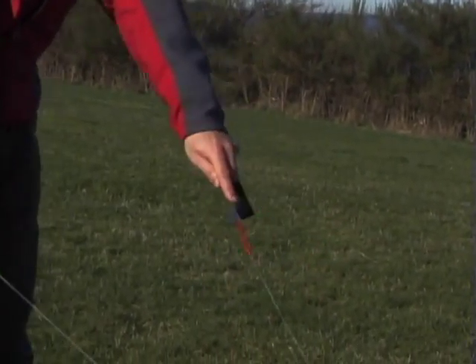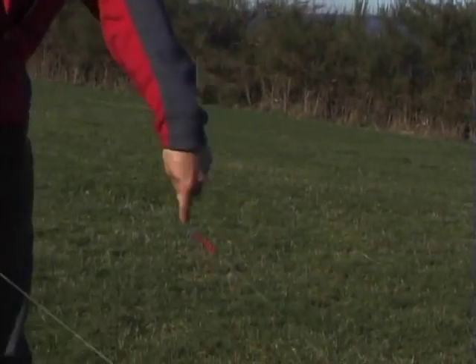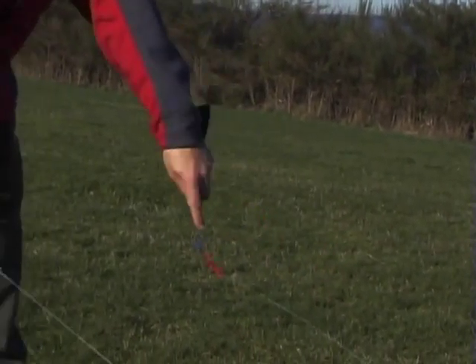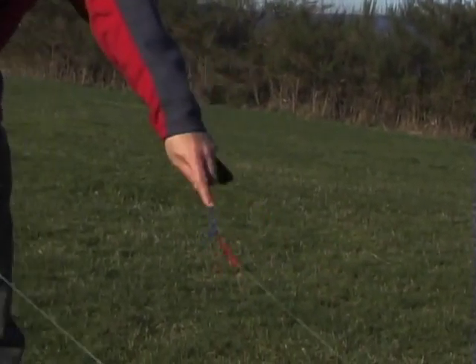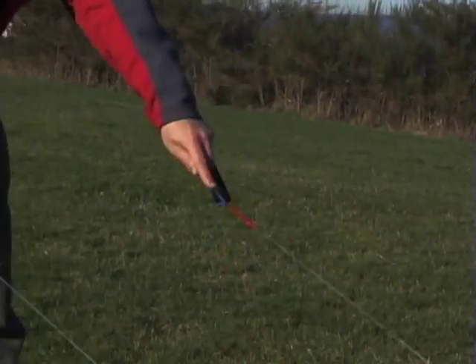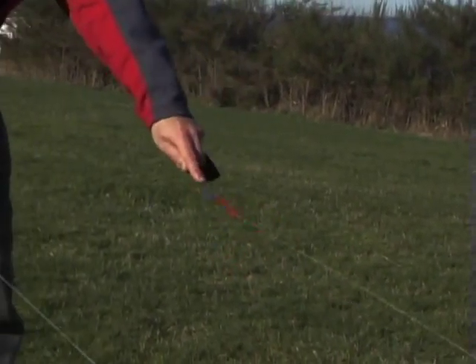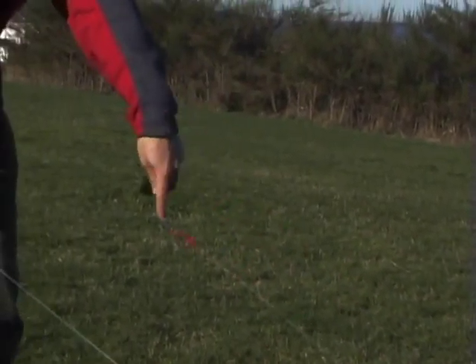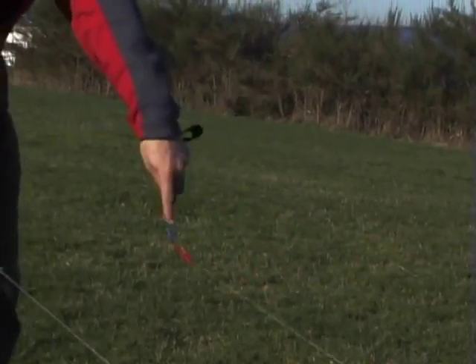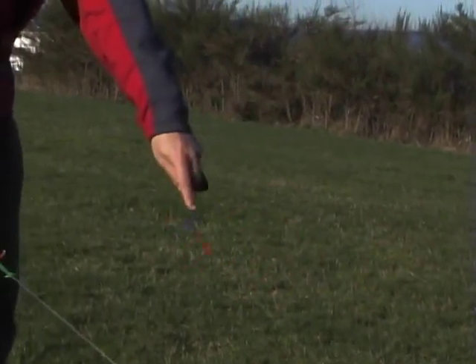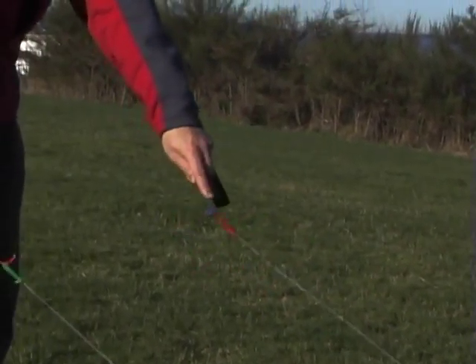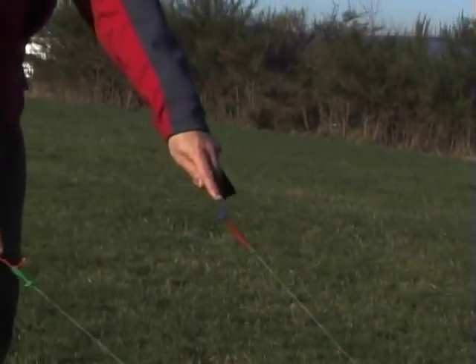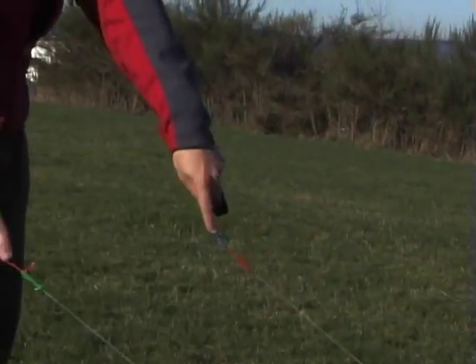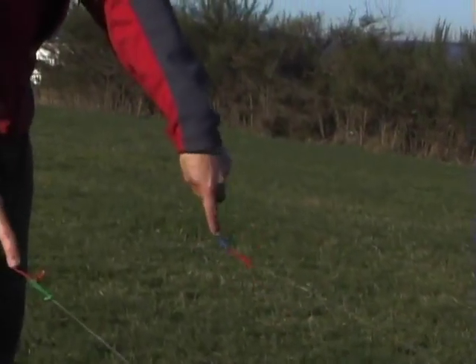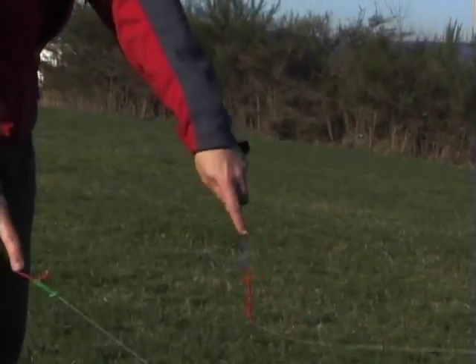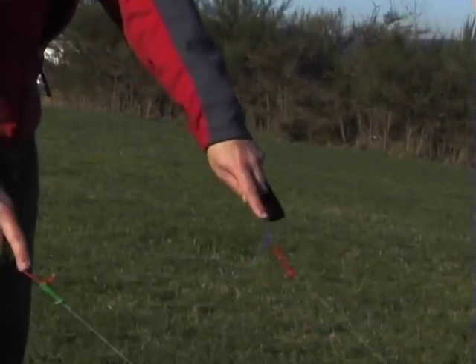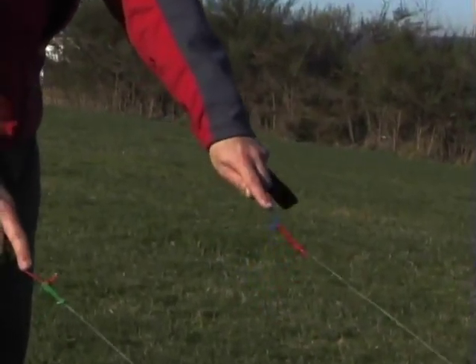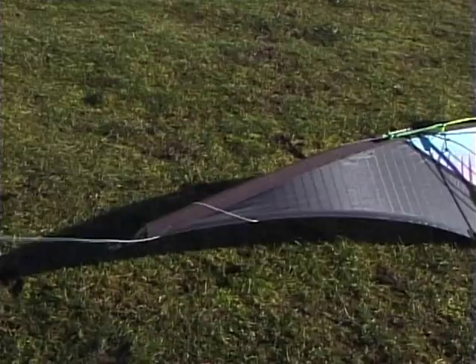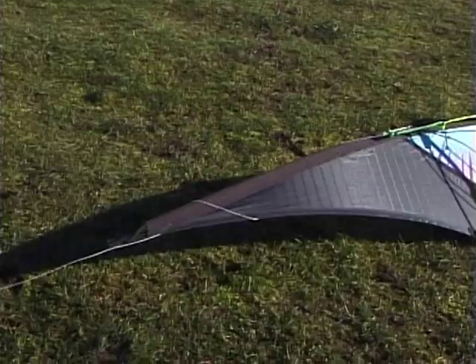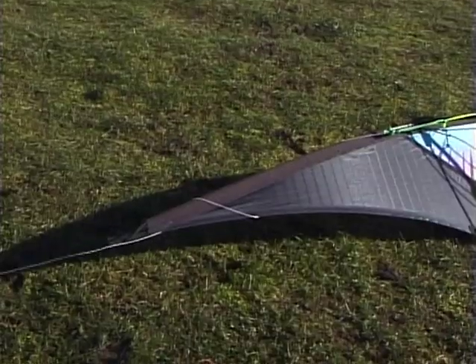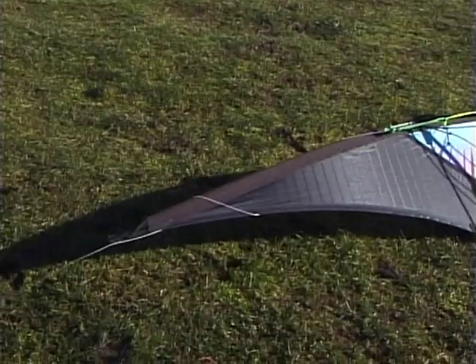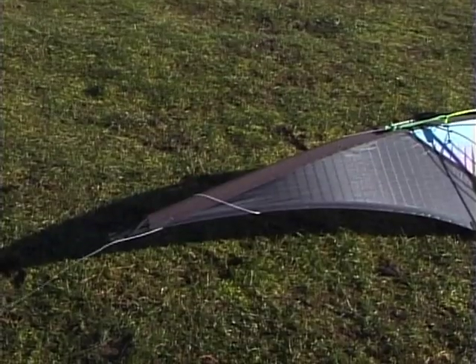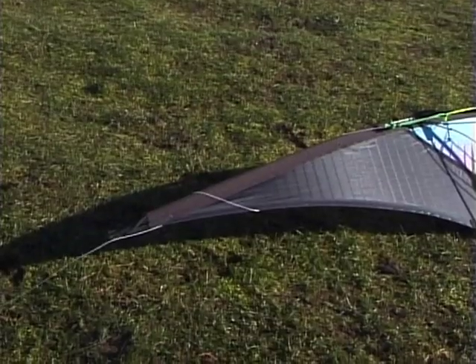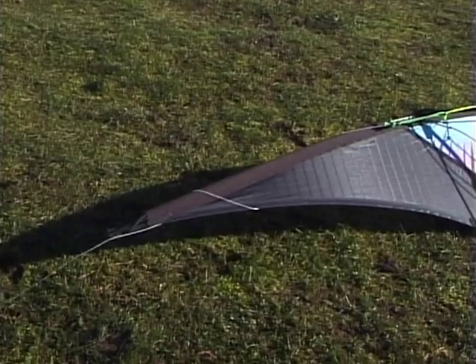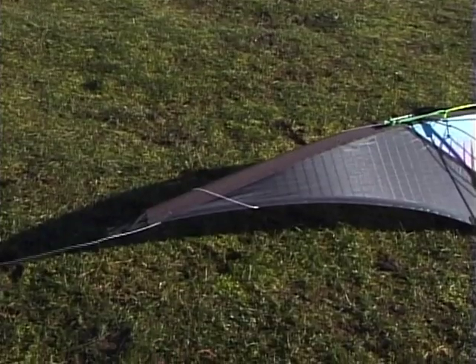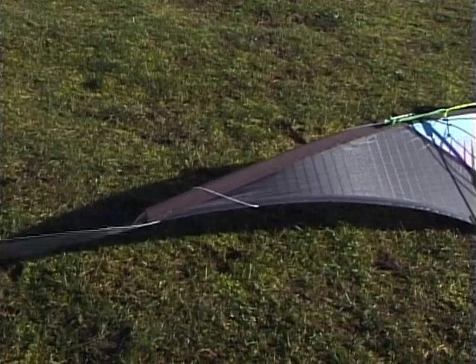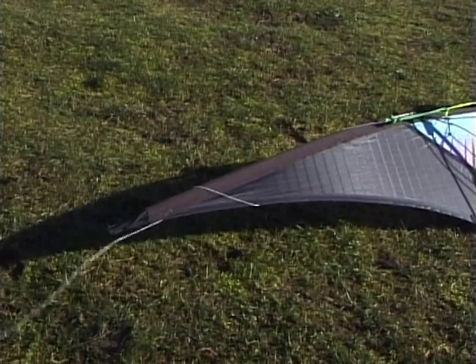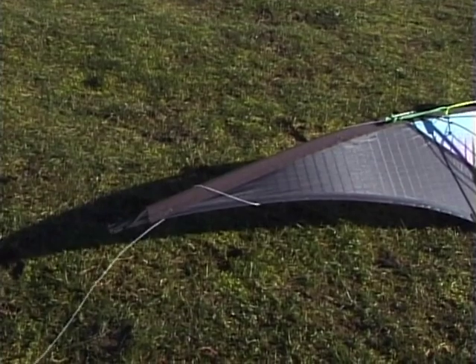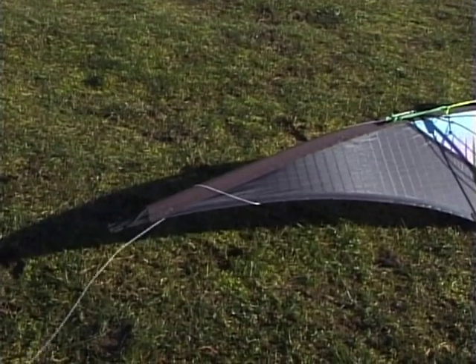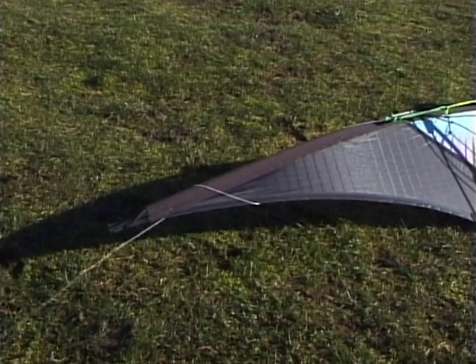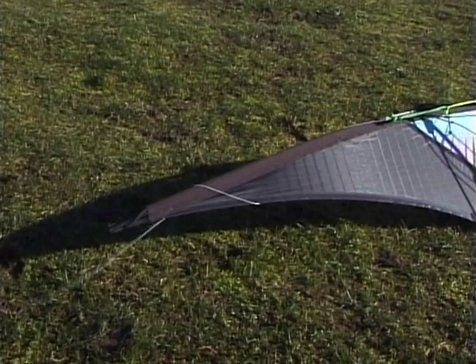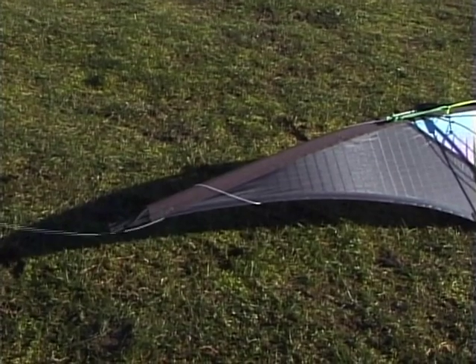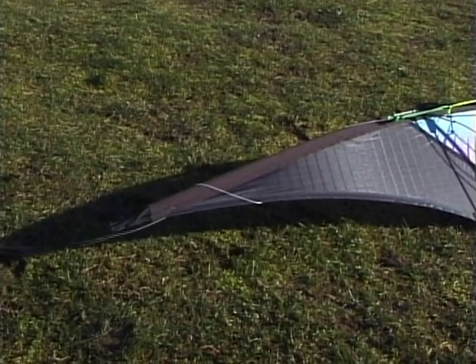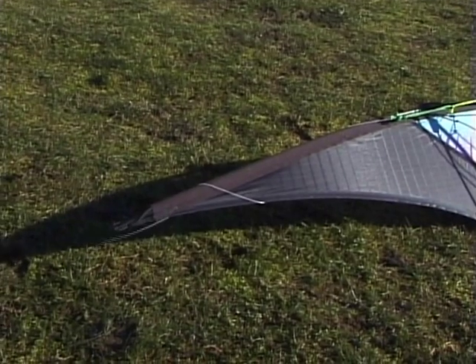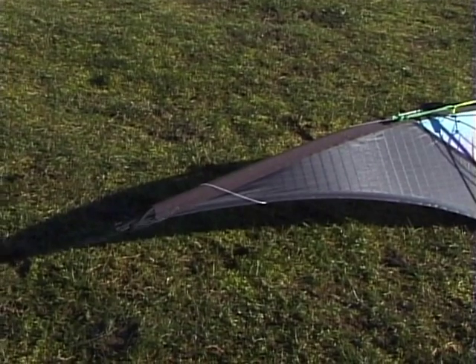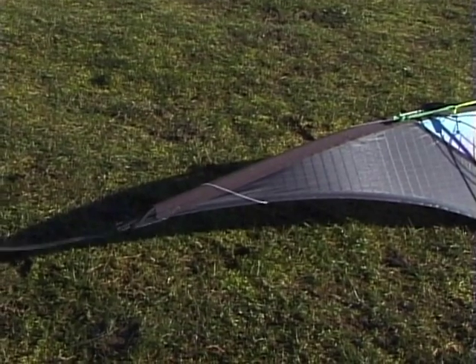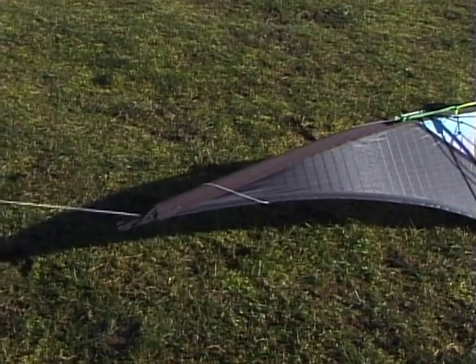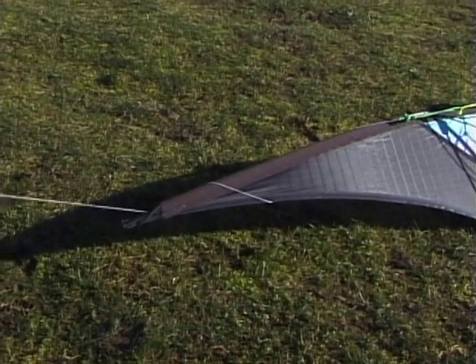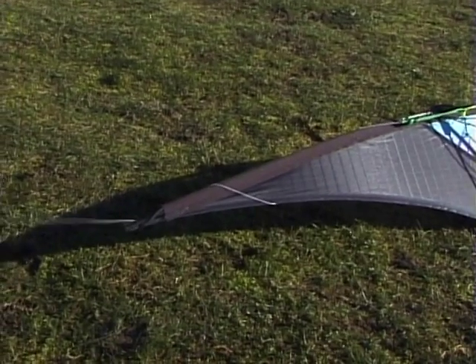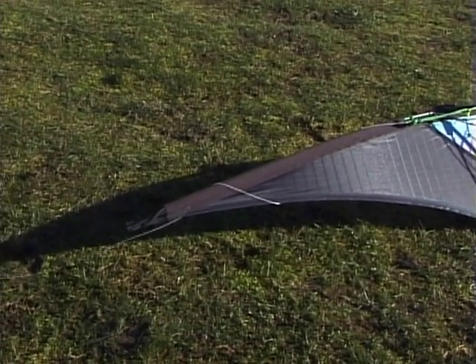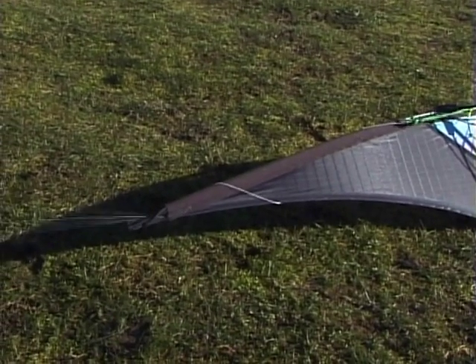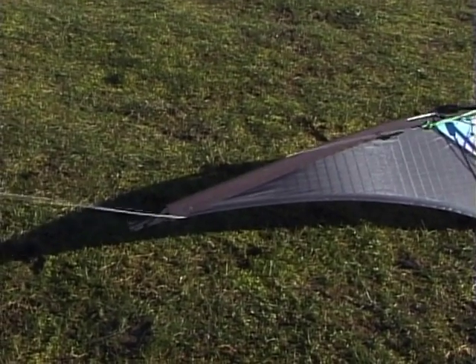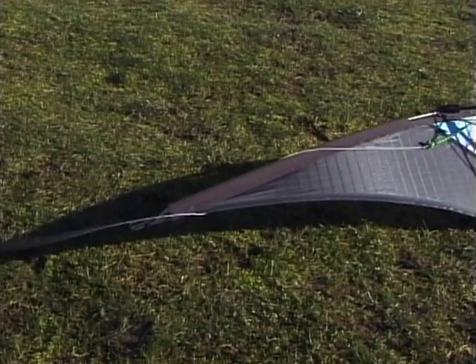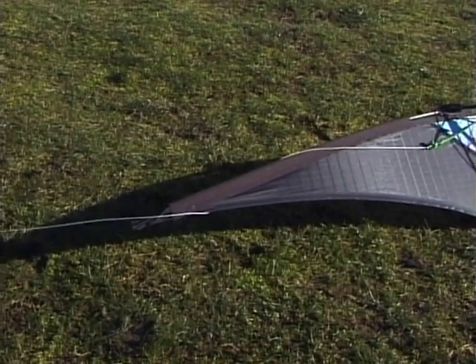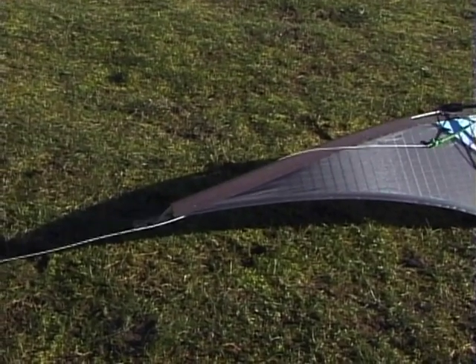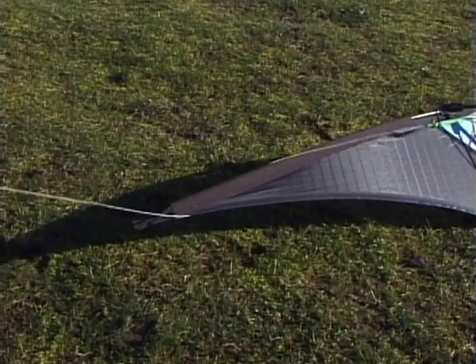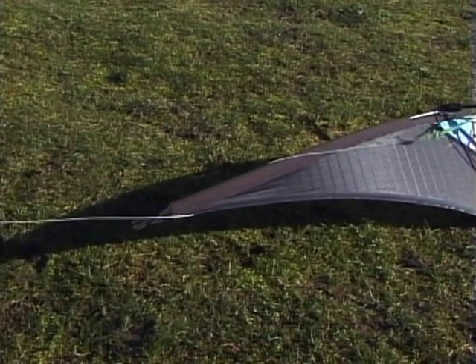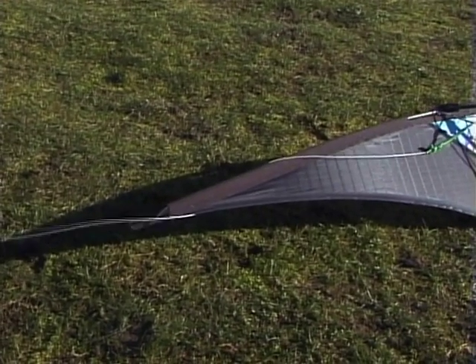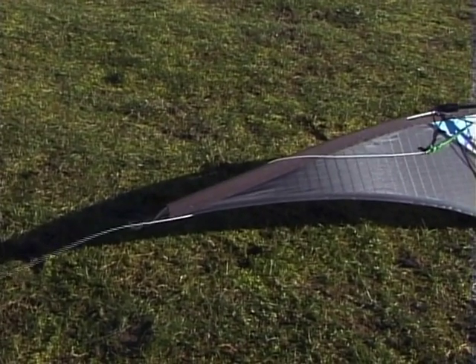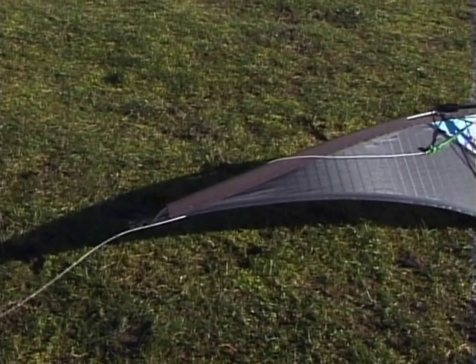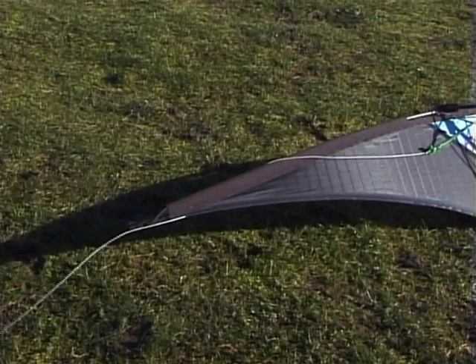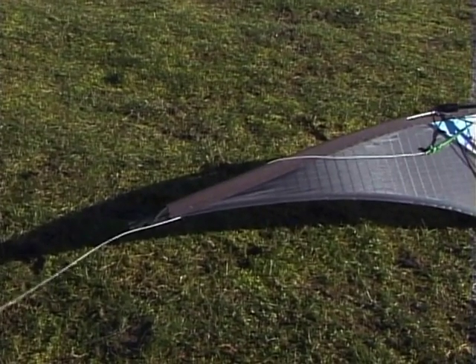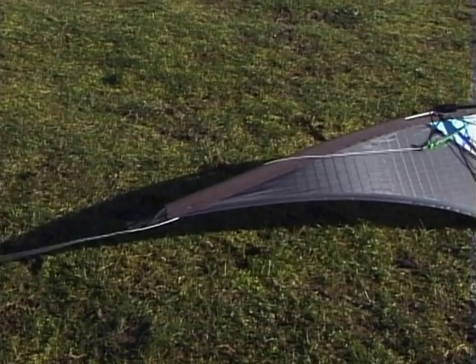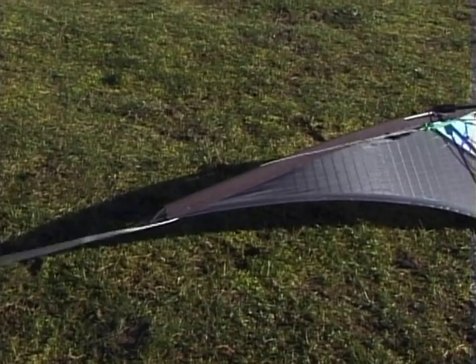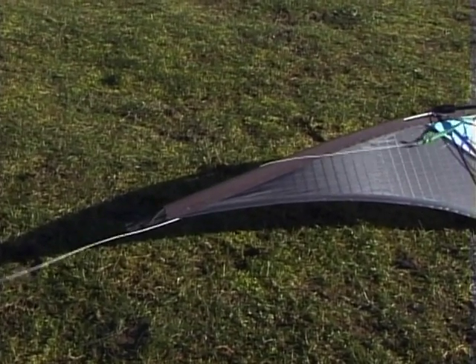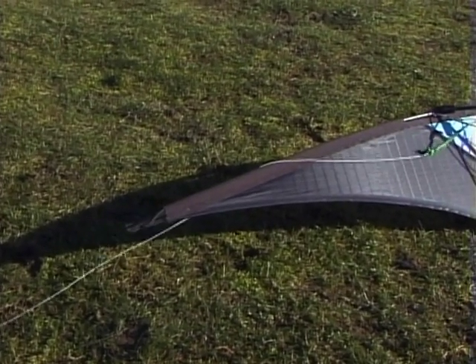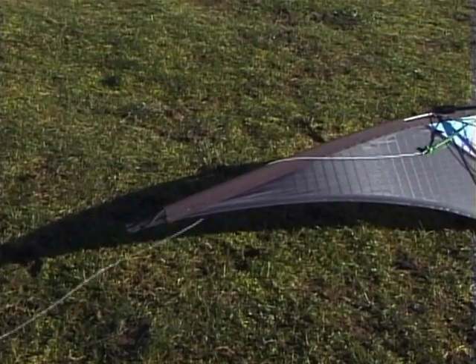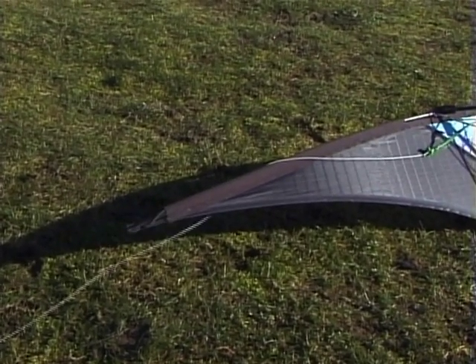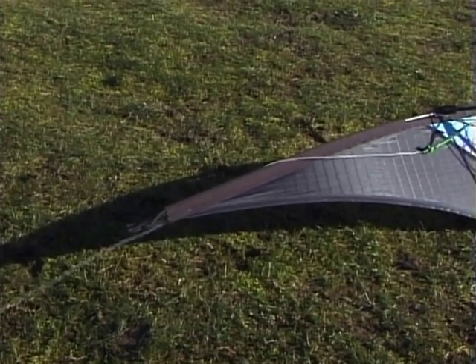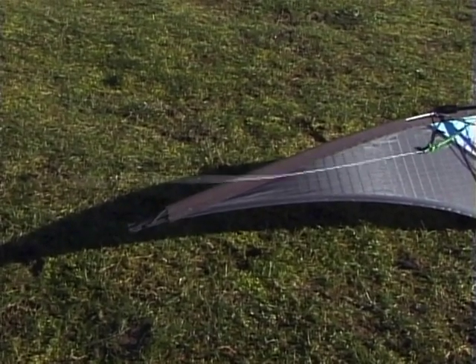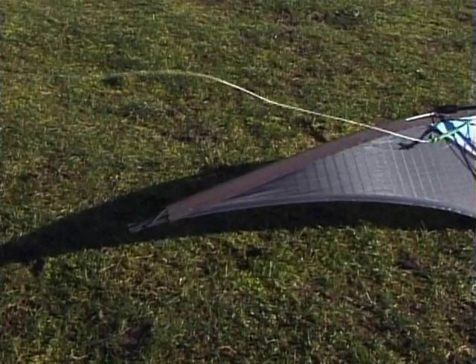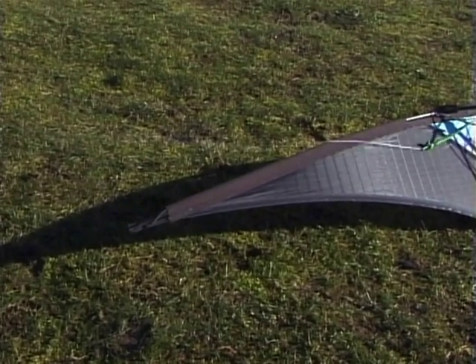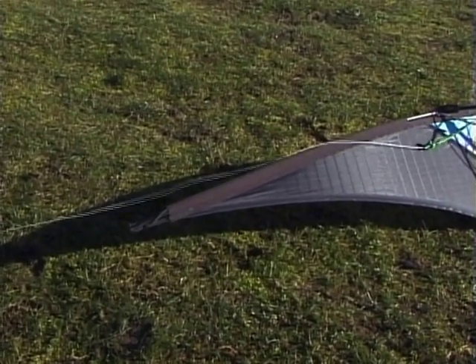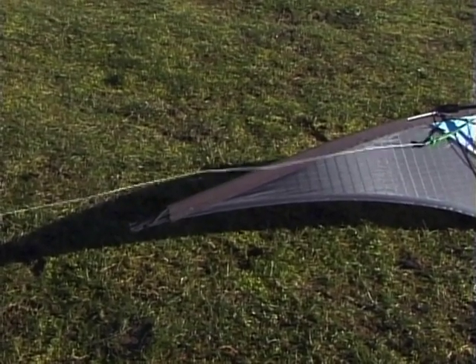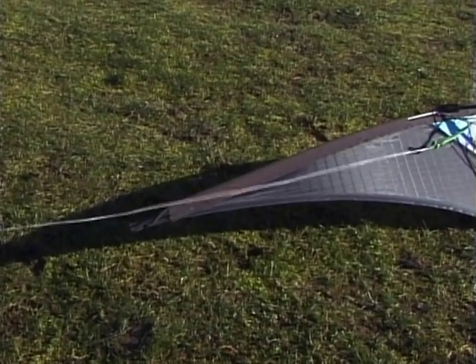While you're at it, watch how your lines are snagged around the kite and learn how to untangle a tip wrap with a few tugs on the line.